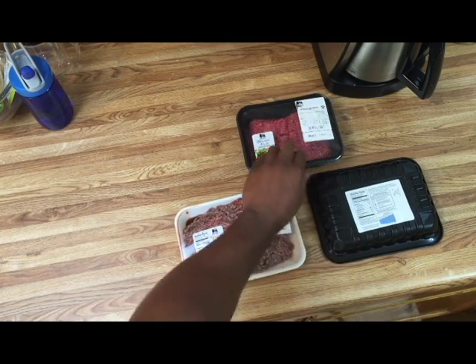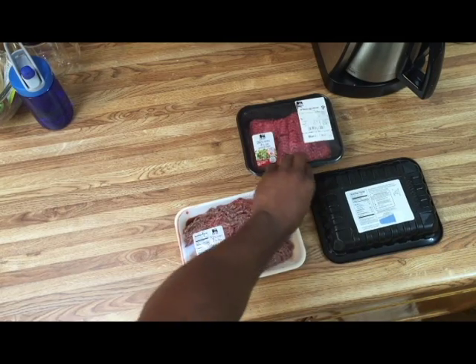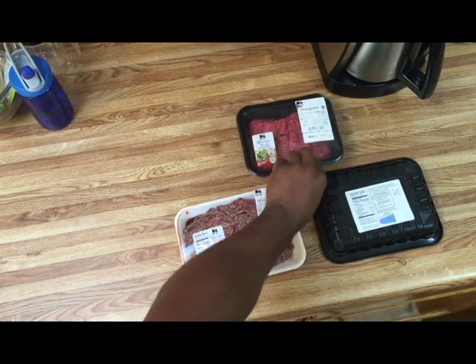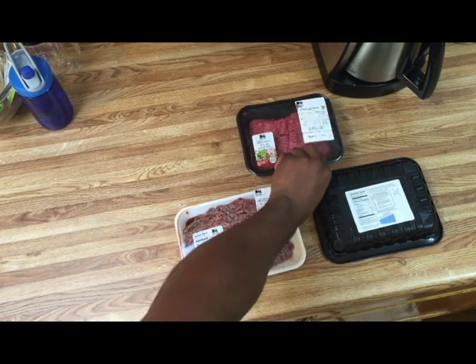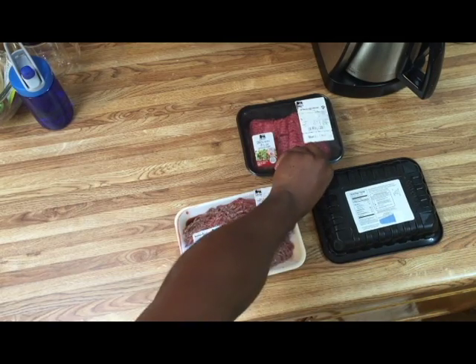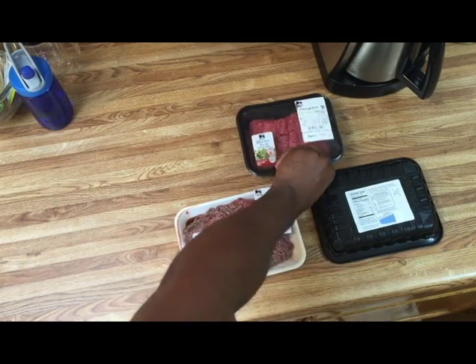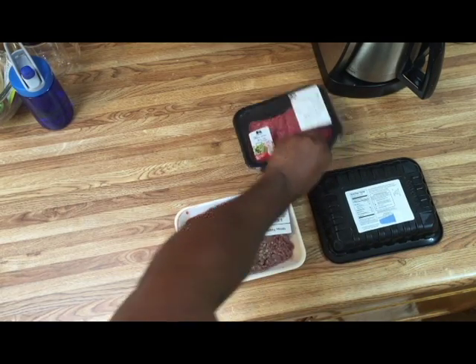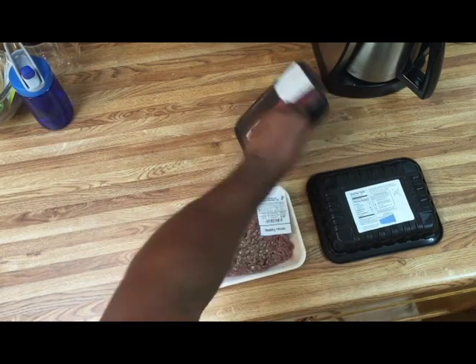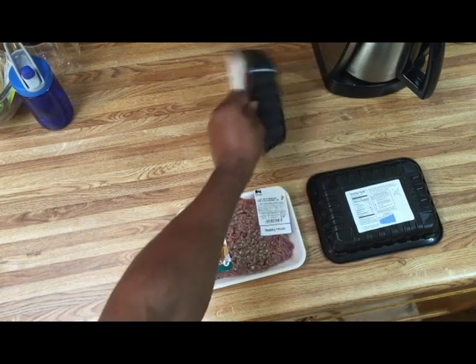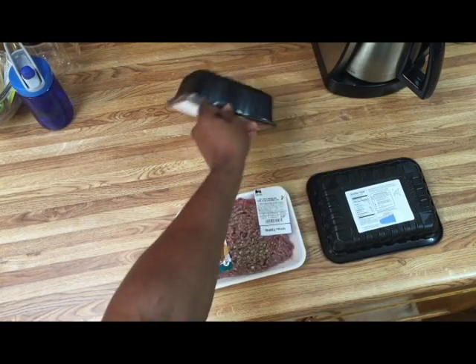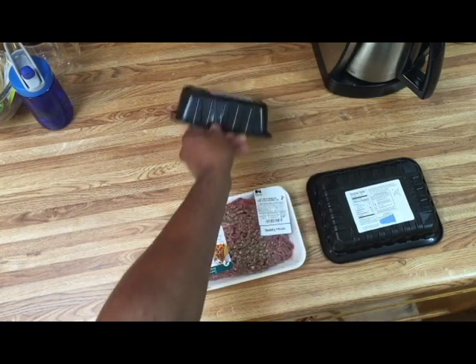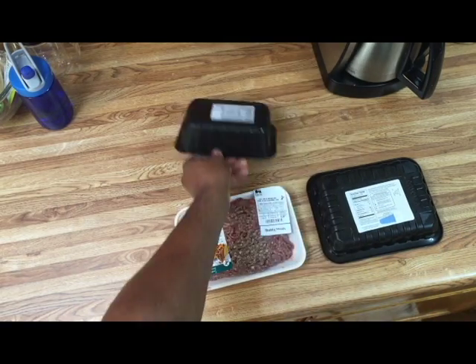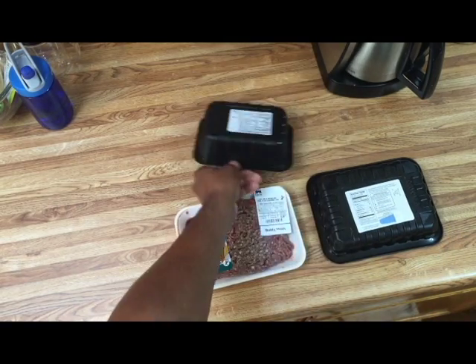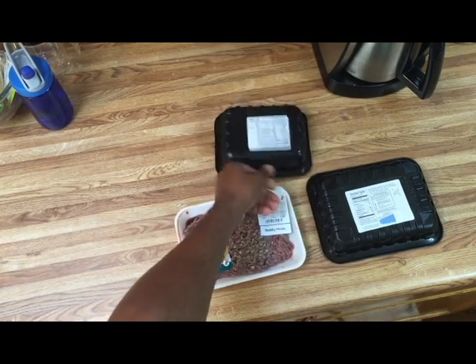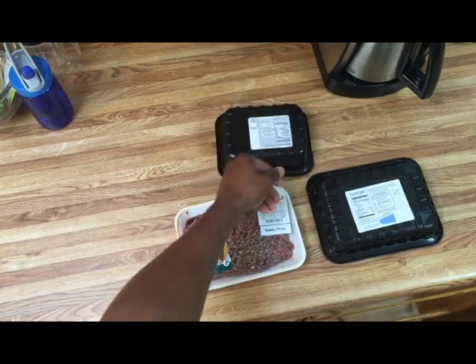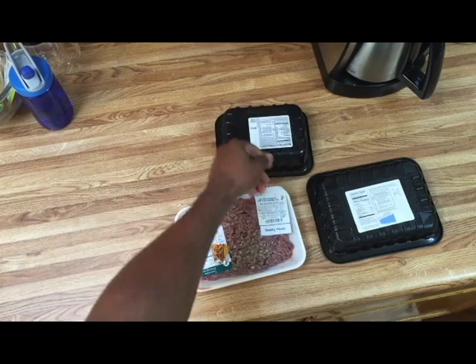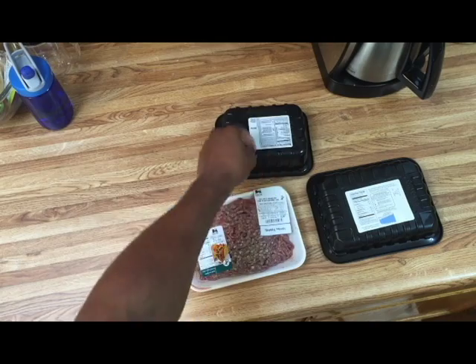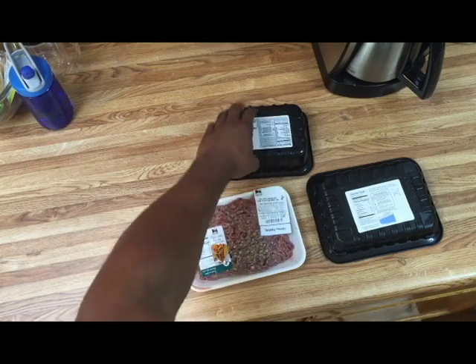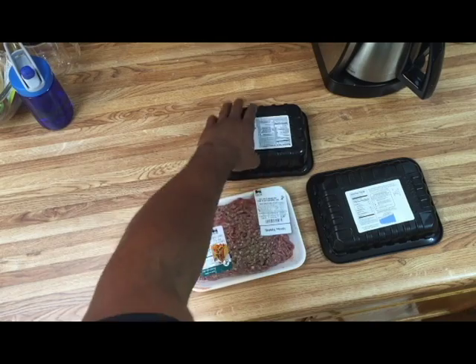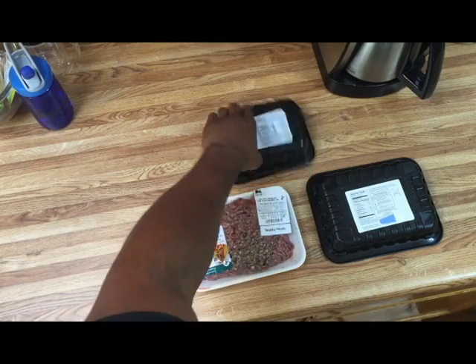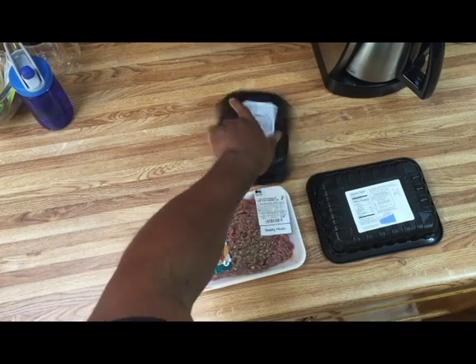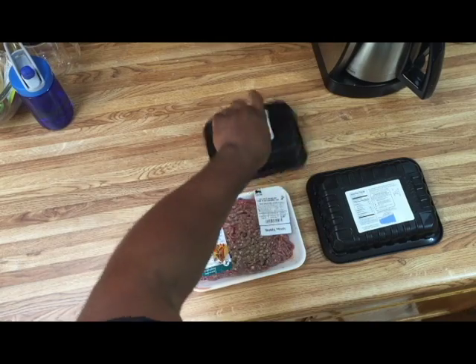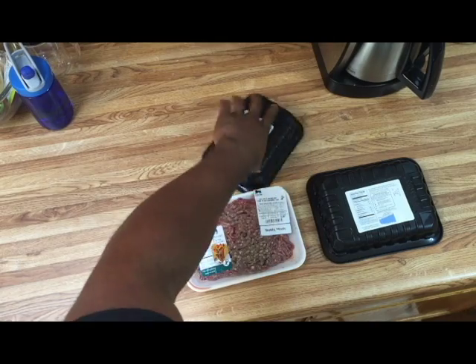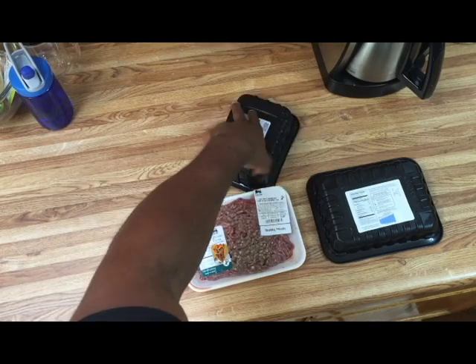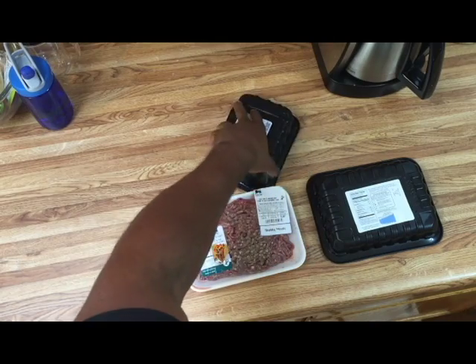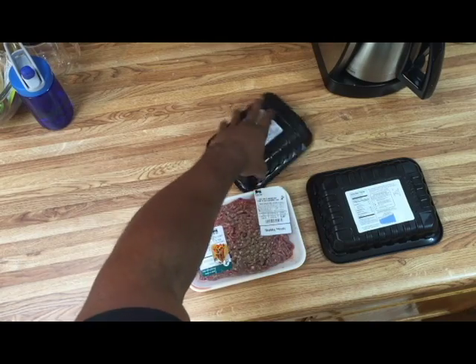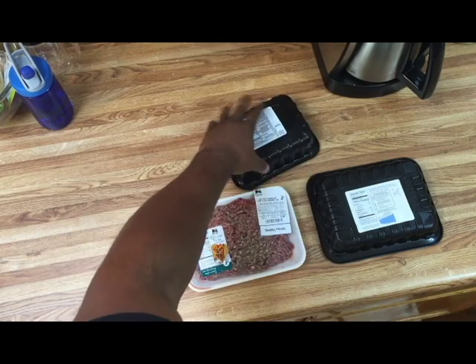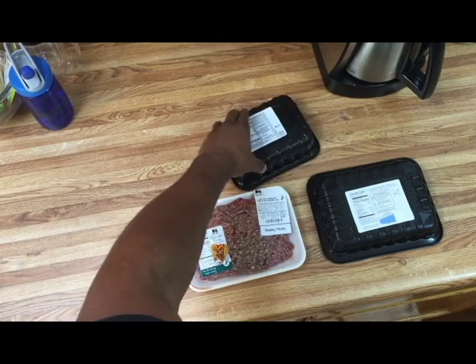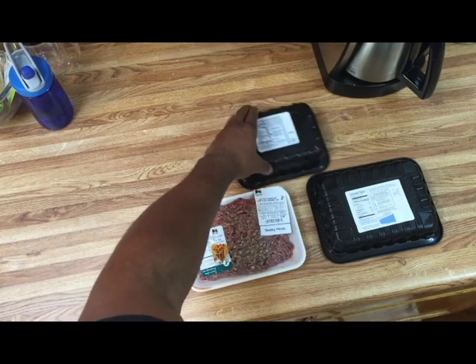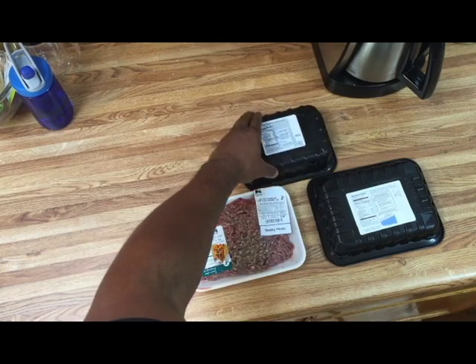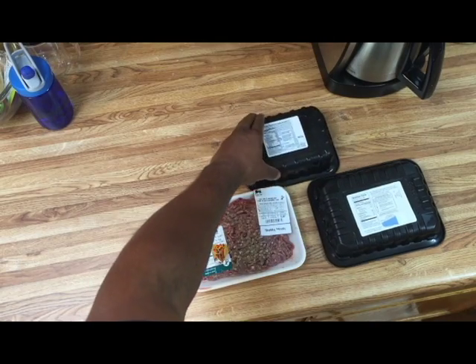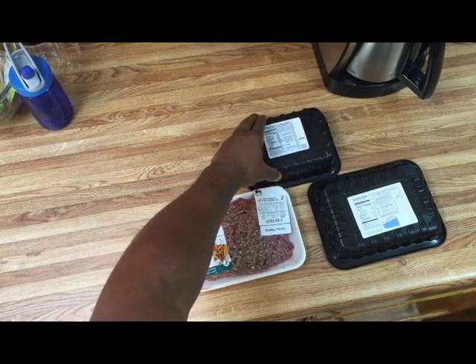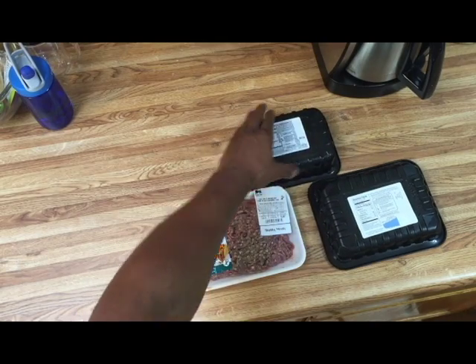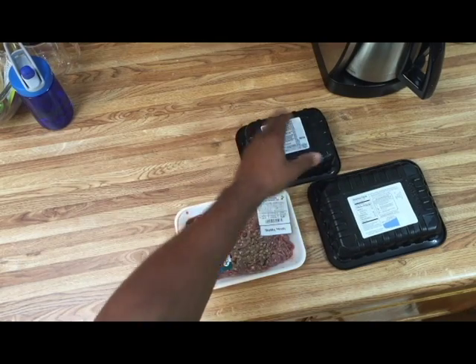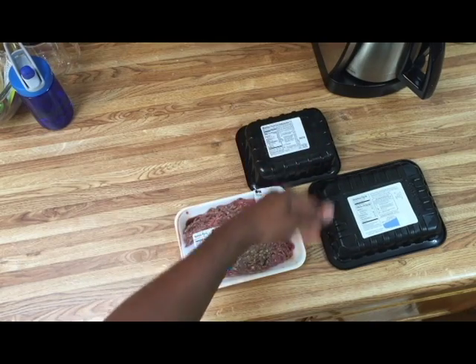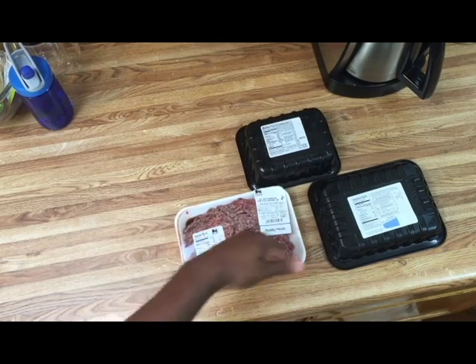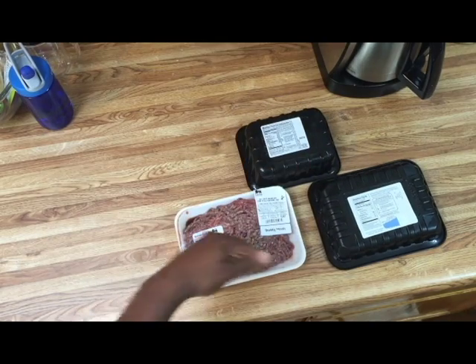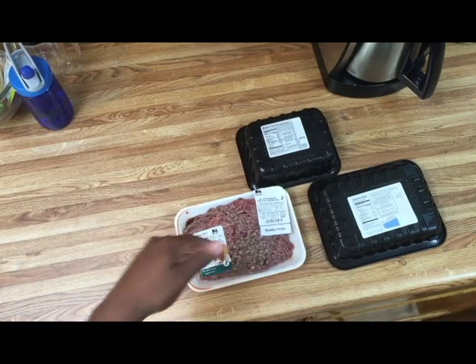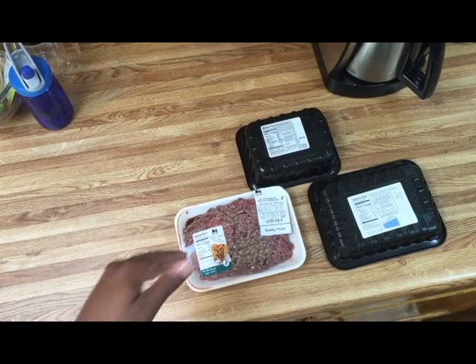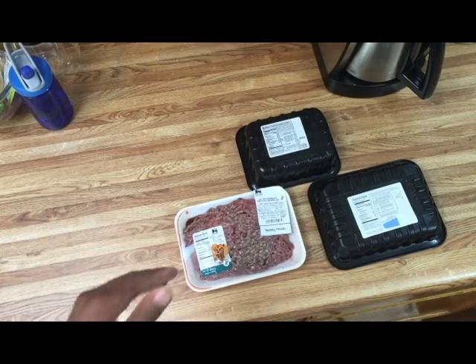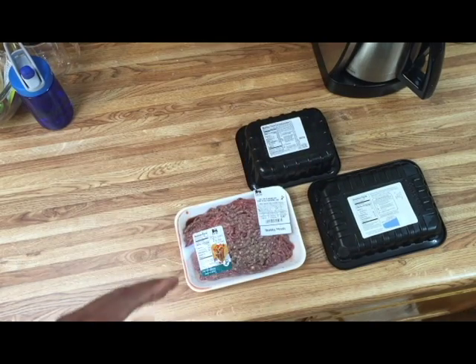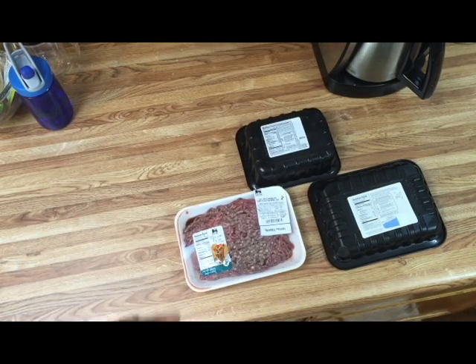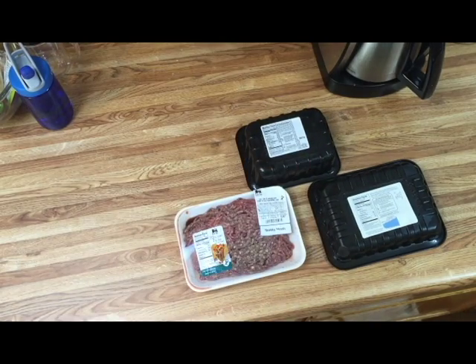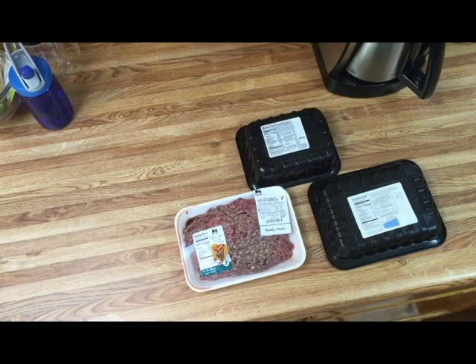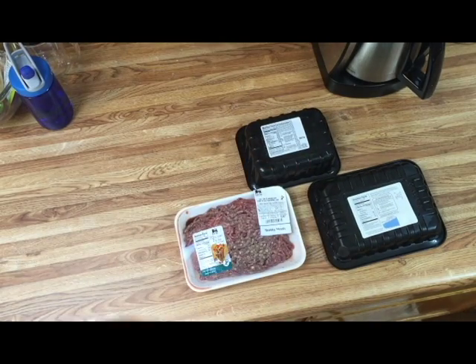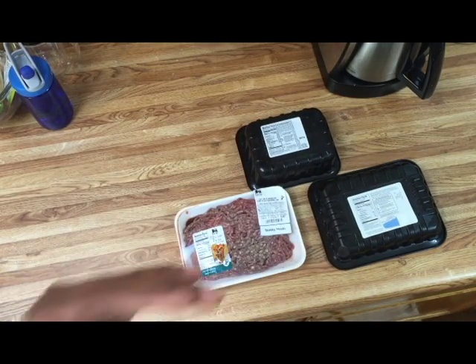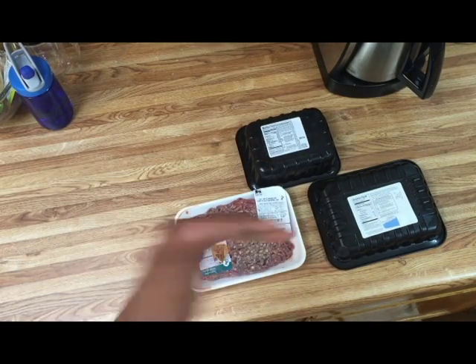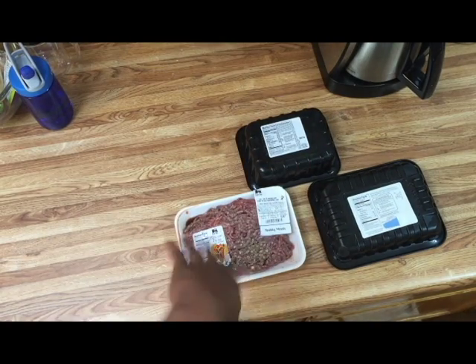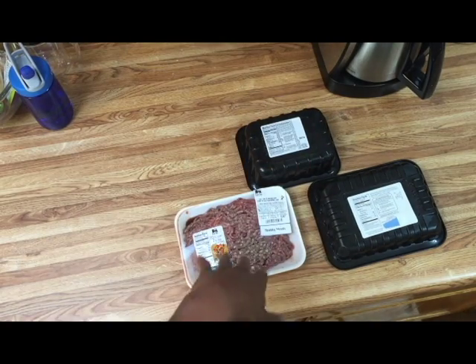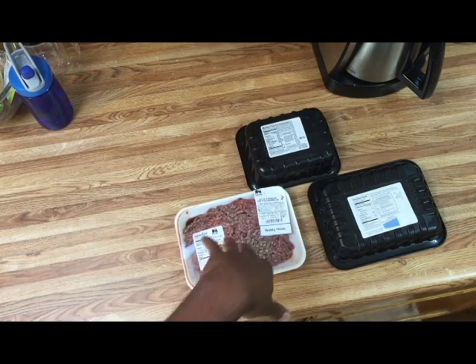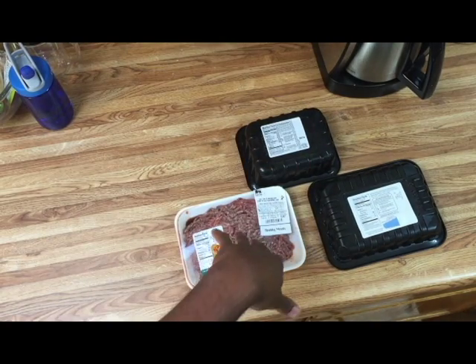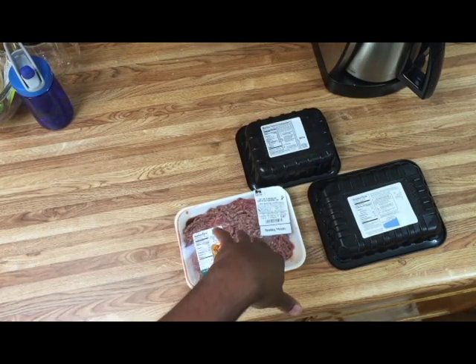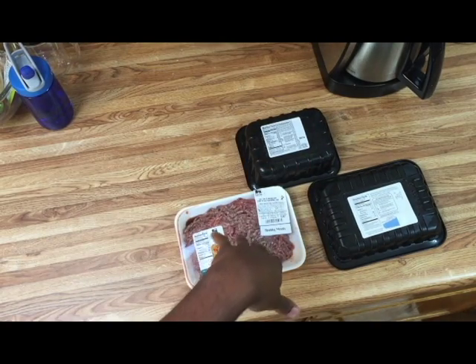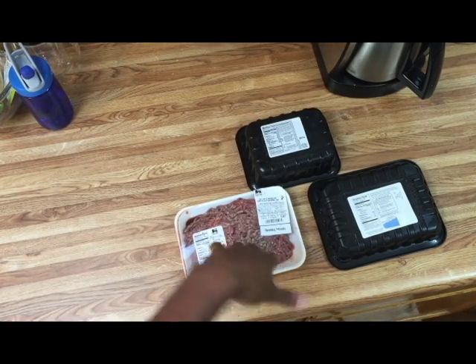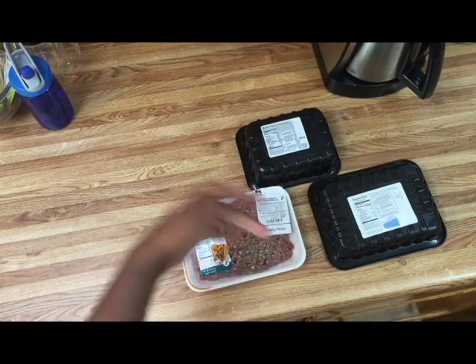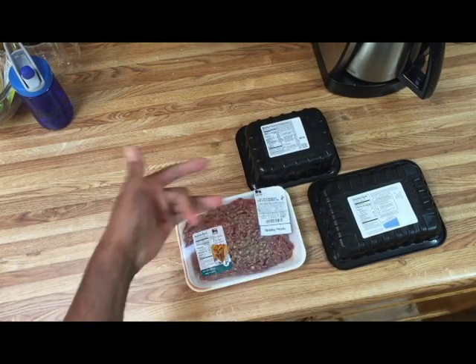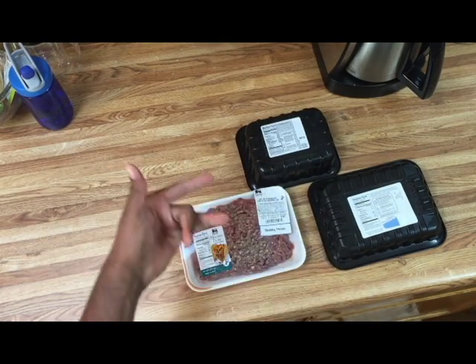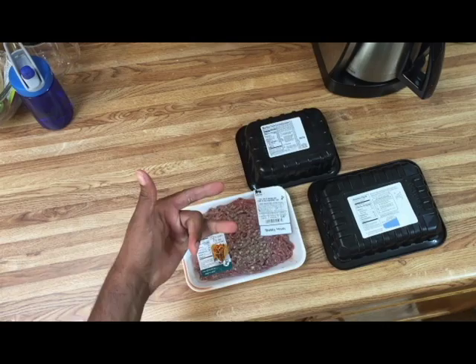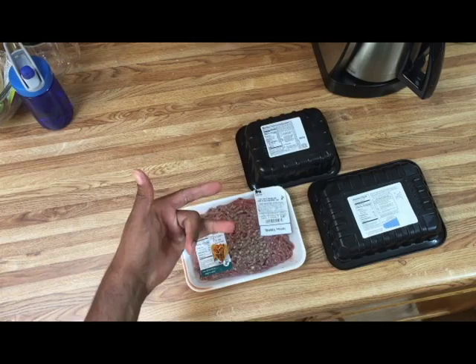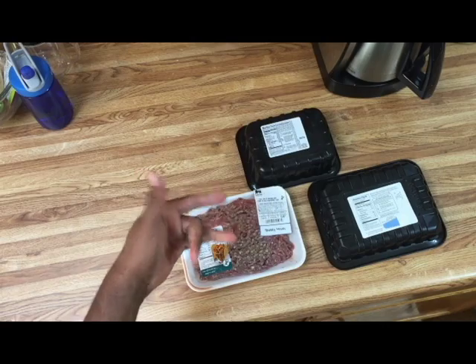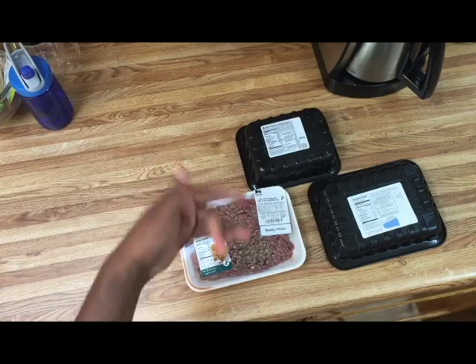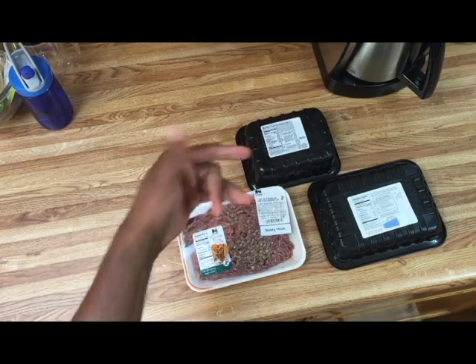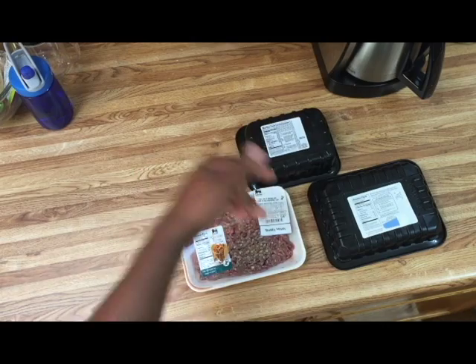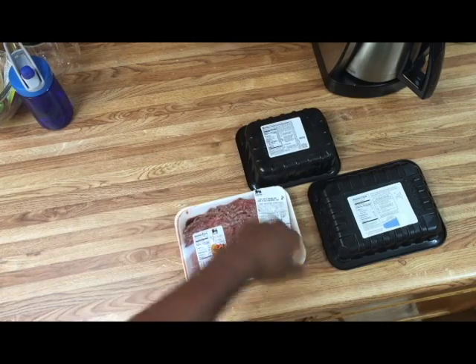For the 96% lean ground beef and the 93% and the turkey, the macros are pretty much comparable — let's break them down.